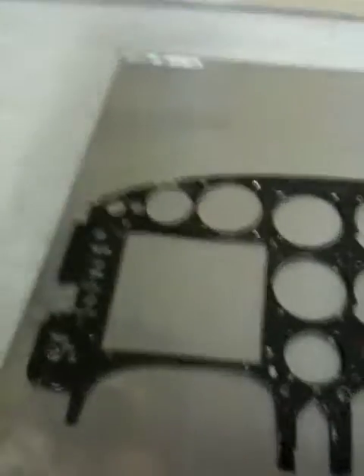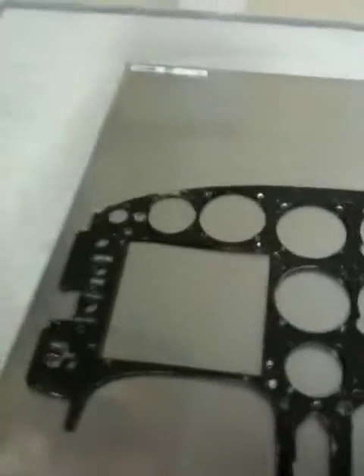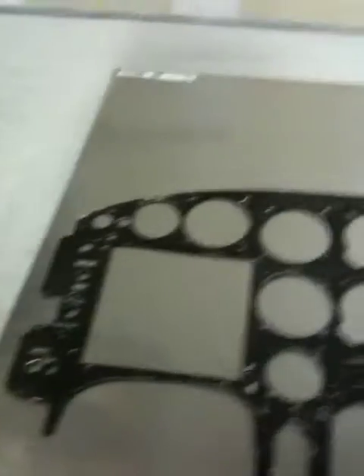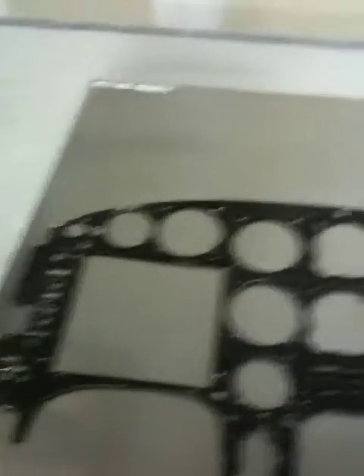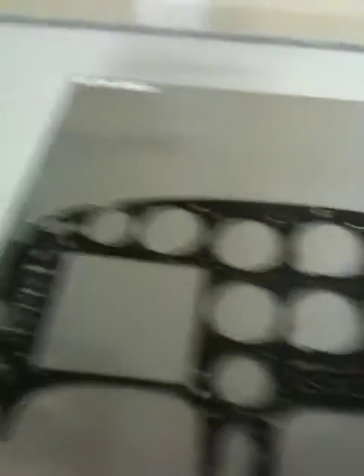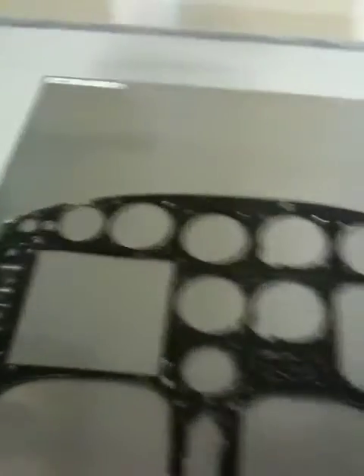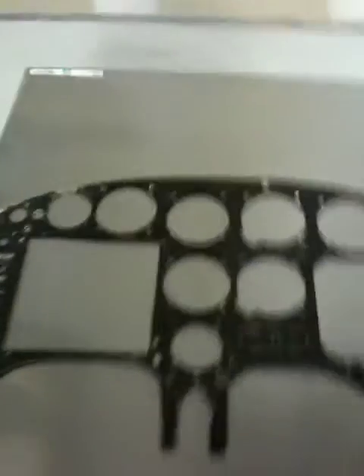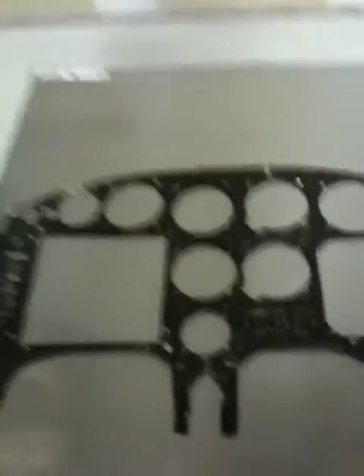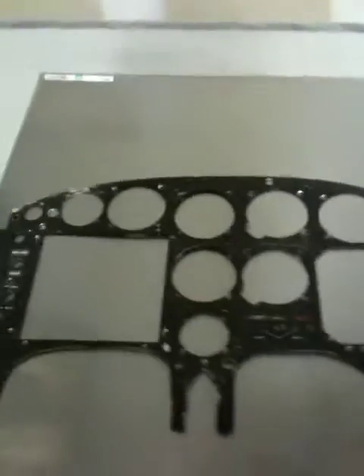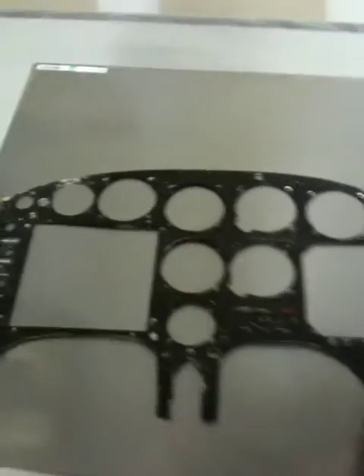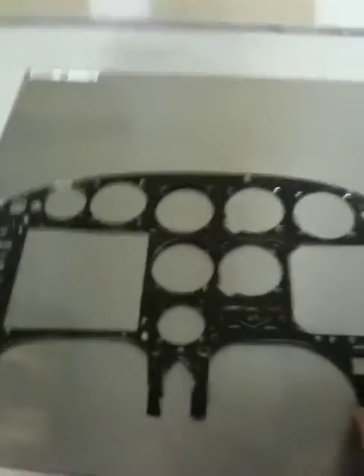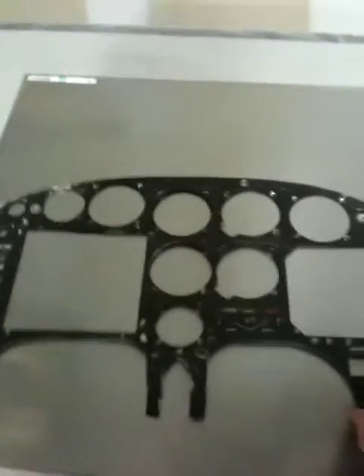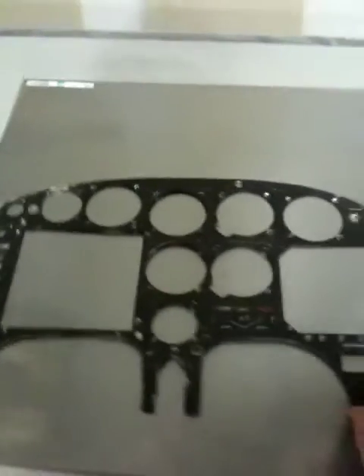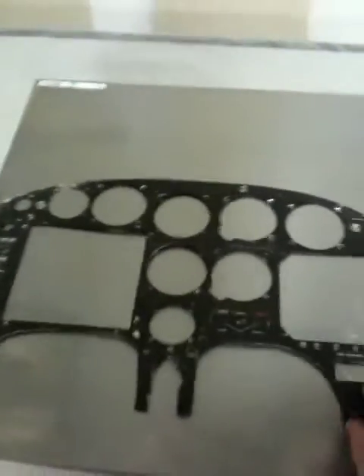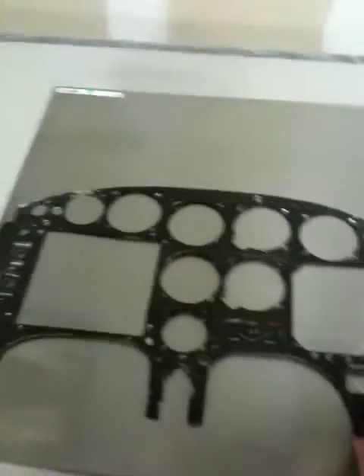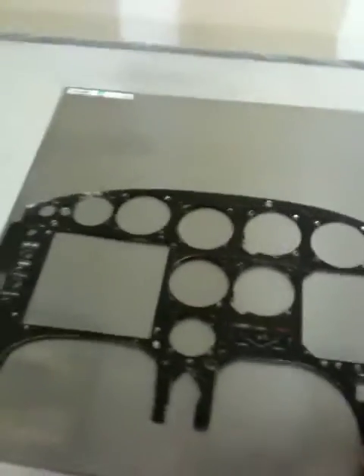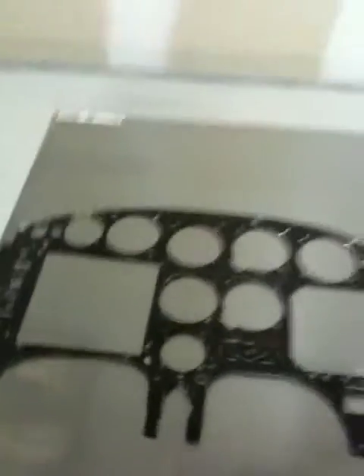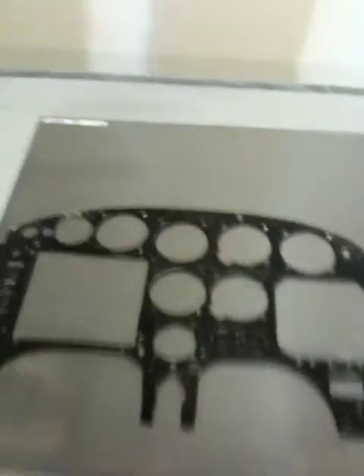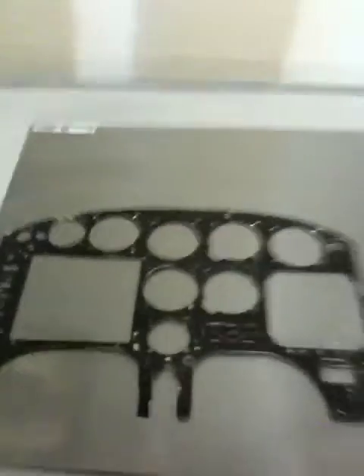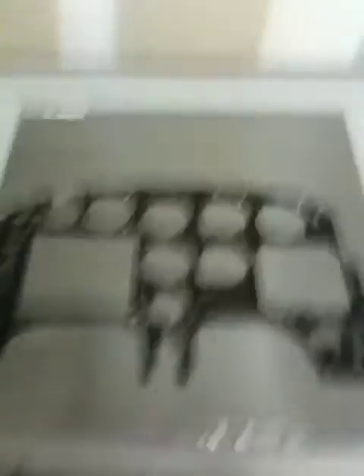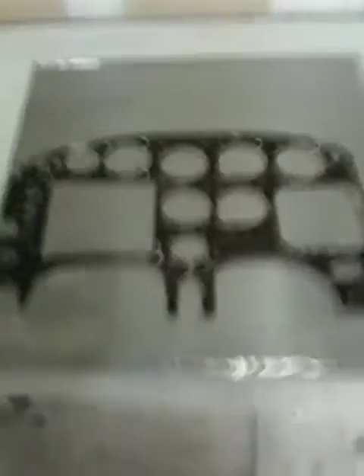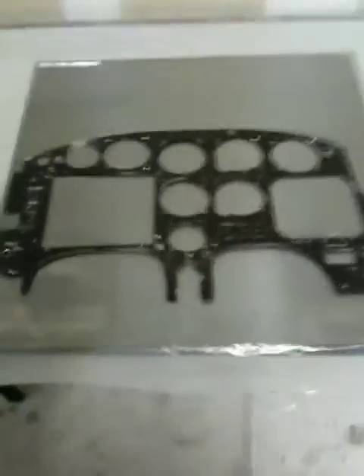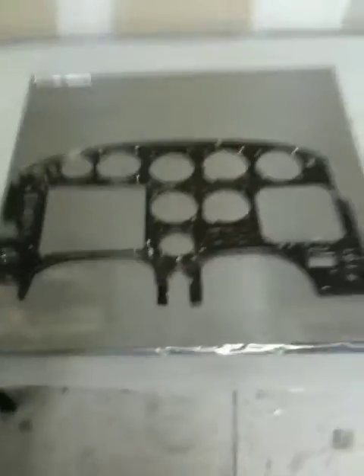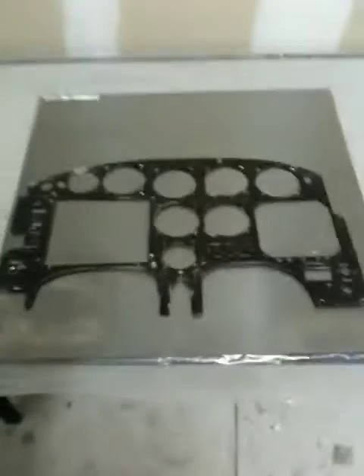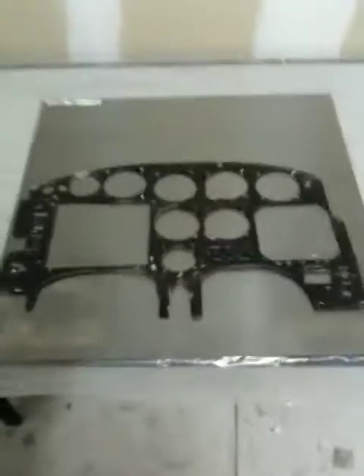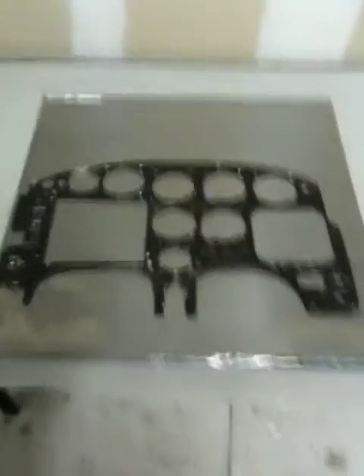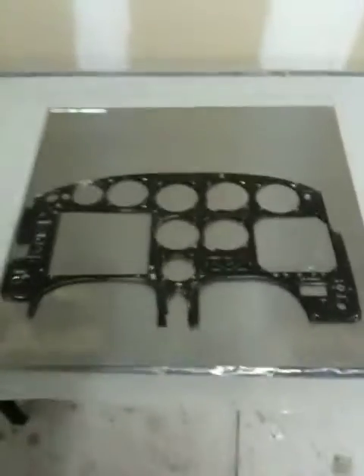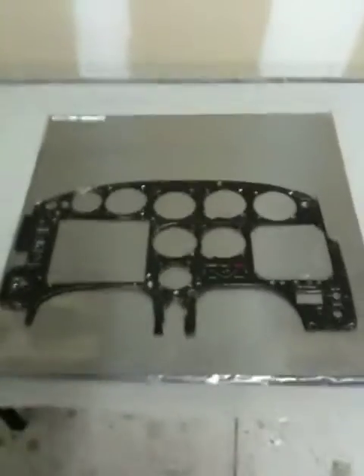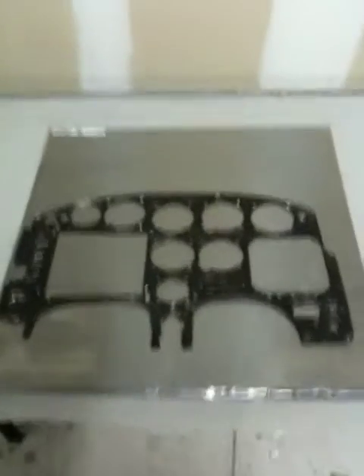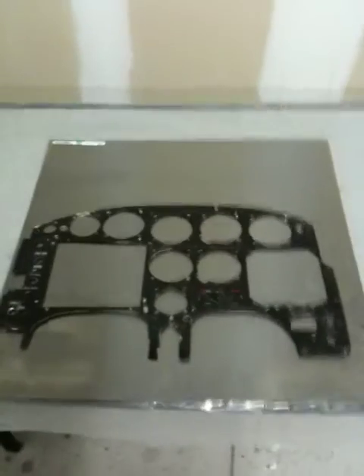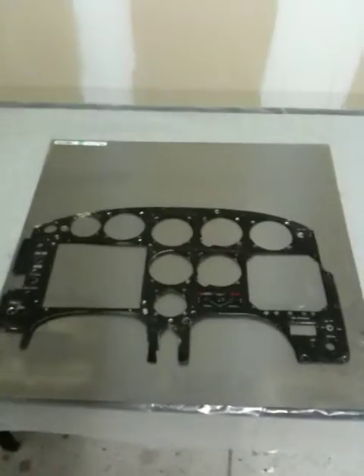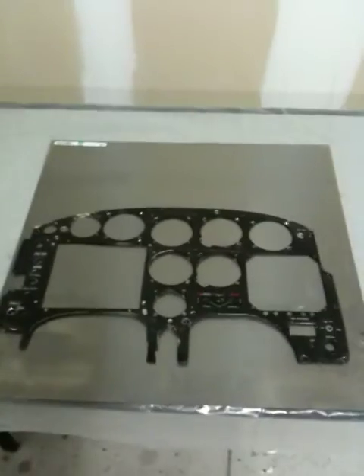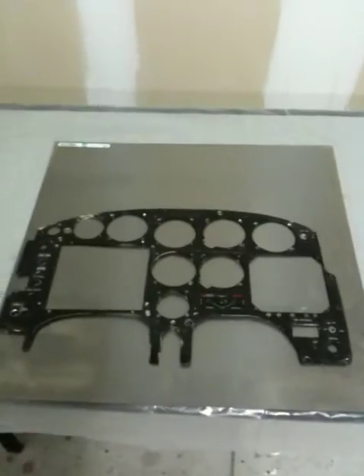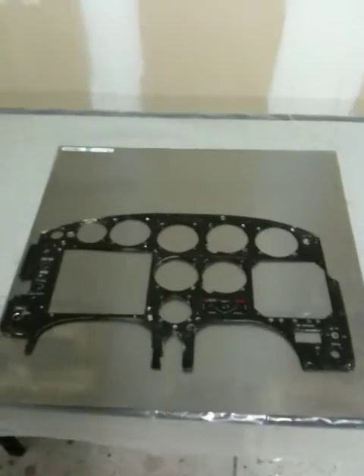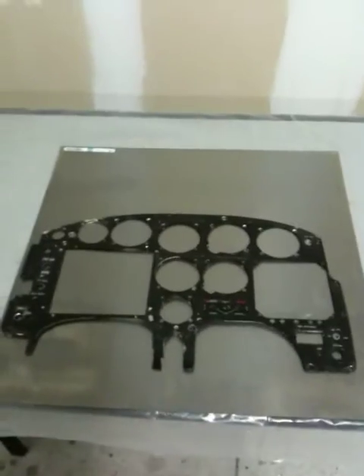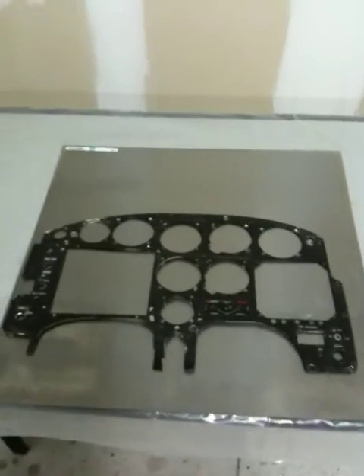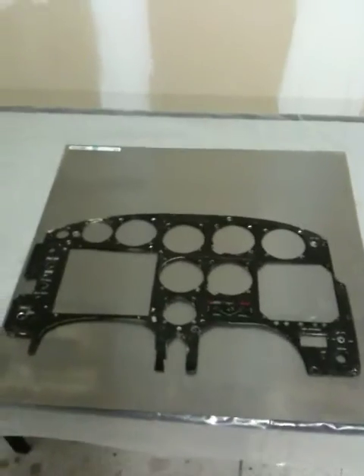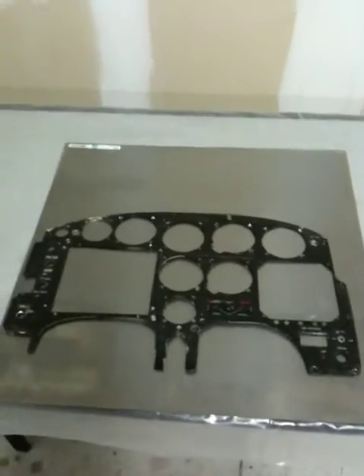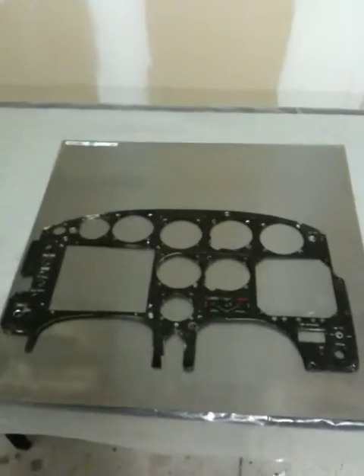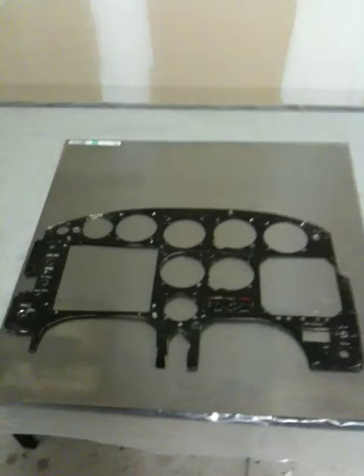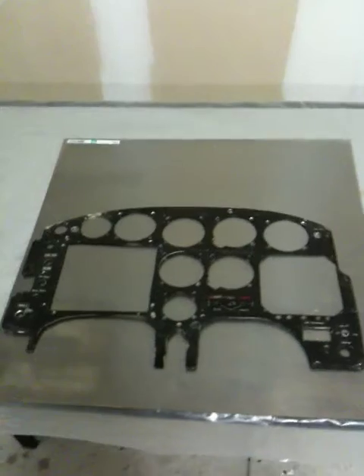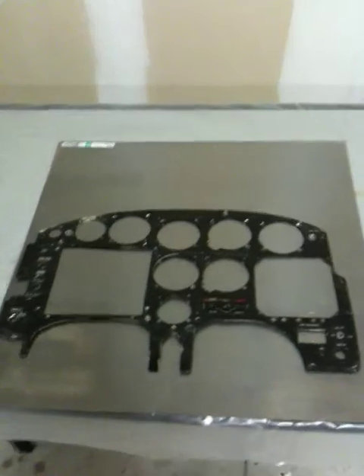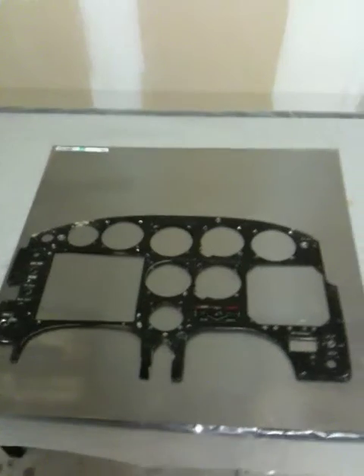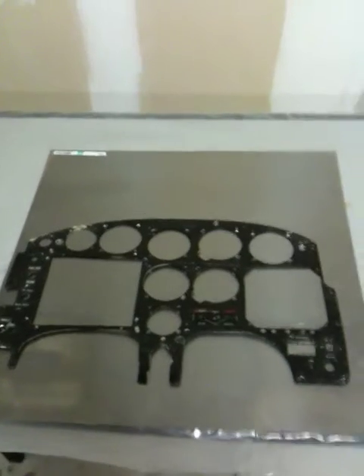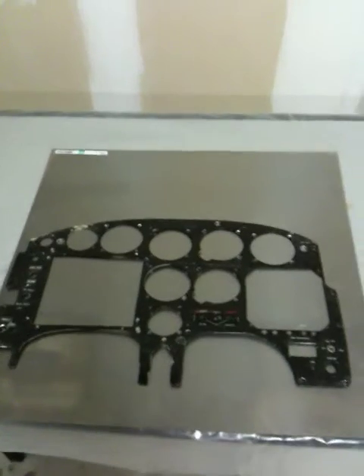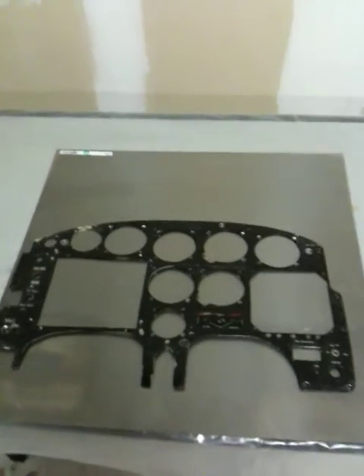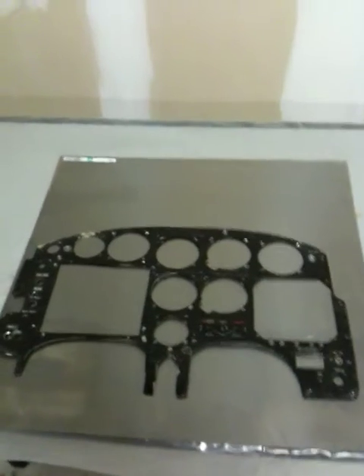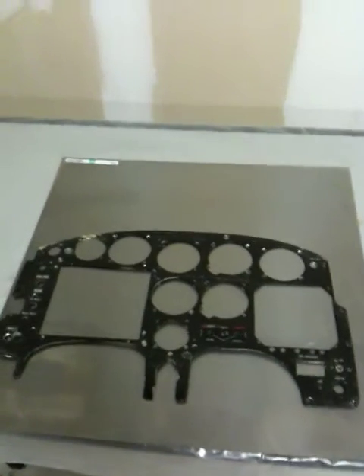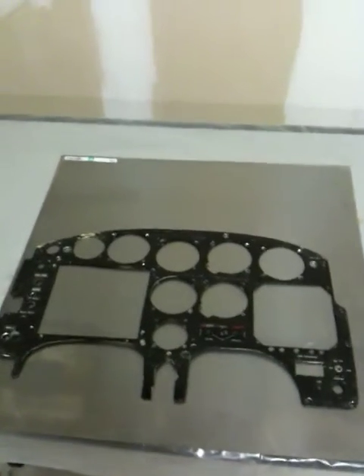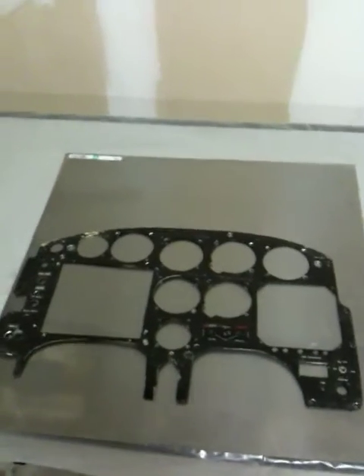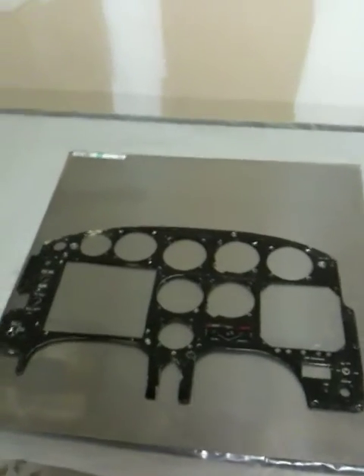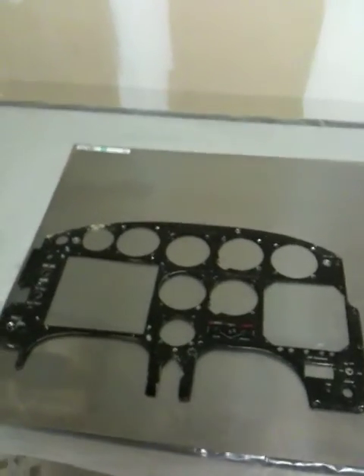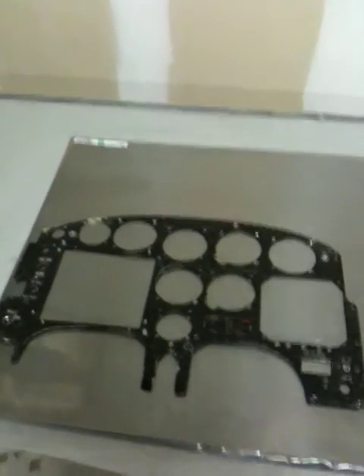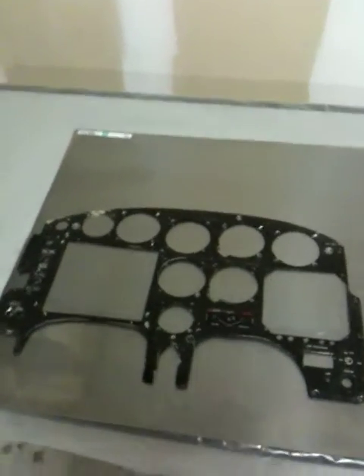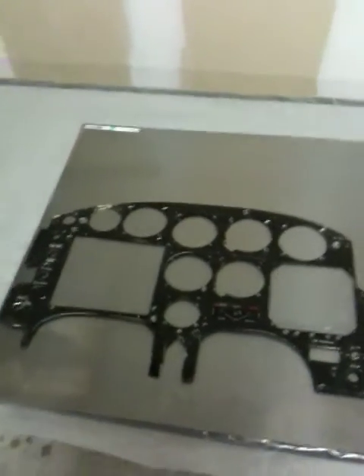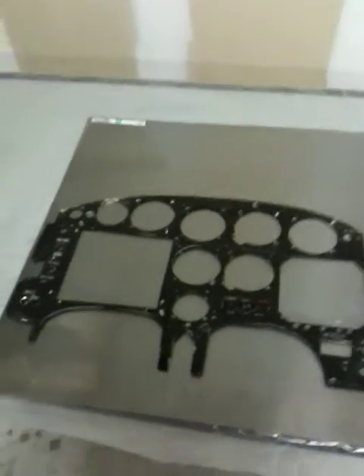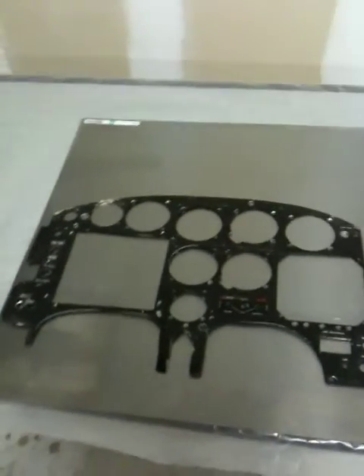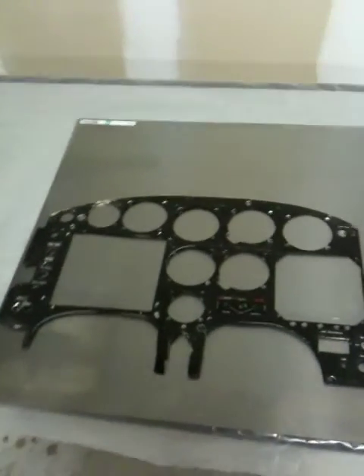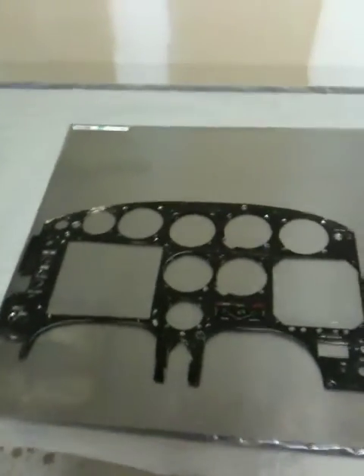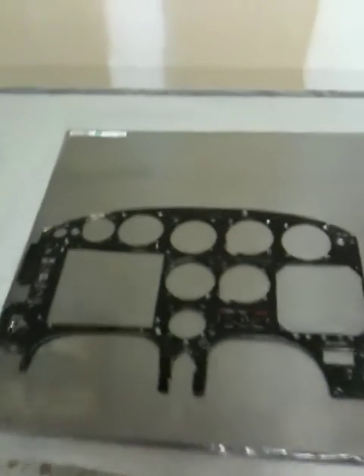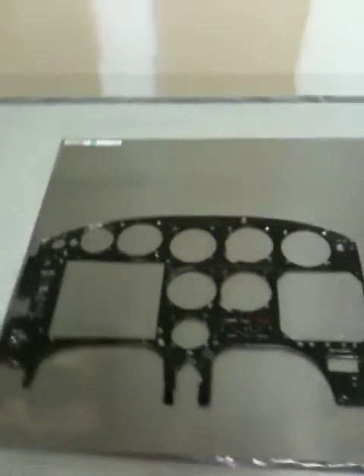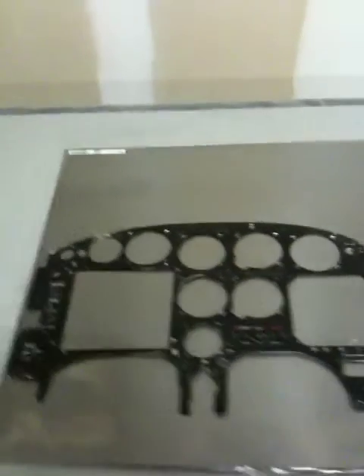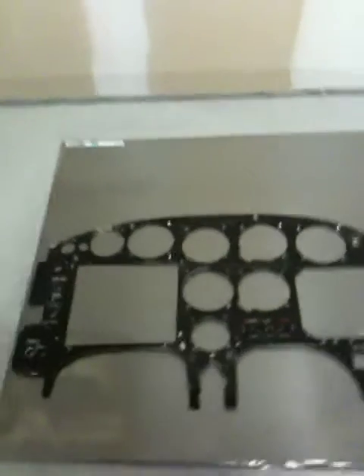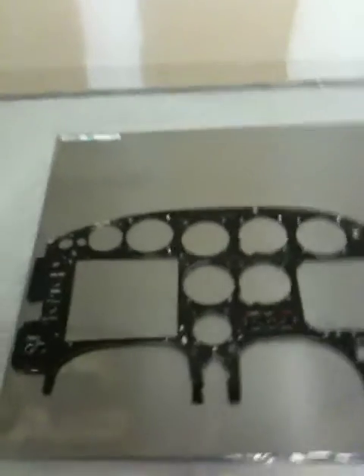This is the old instrument panel — the original panel from the airplane. Well, it's not actually the original. I think it might be the second panel because it's made out of aluminum.